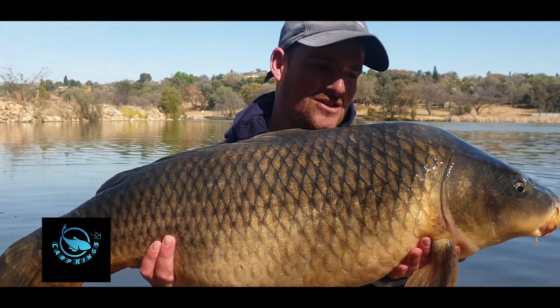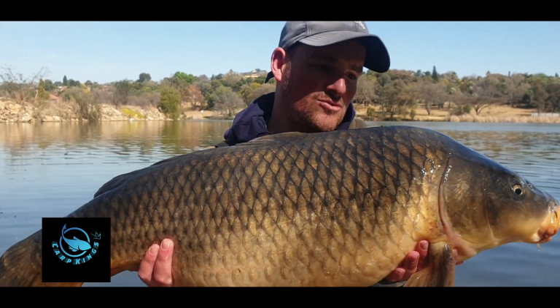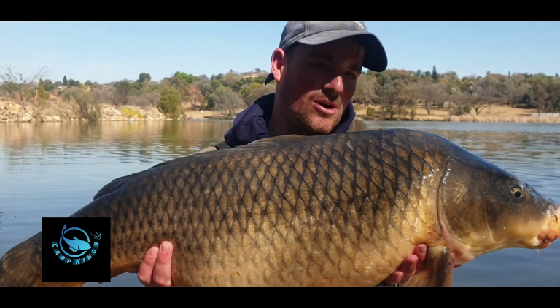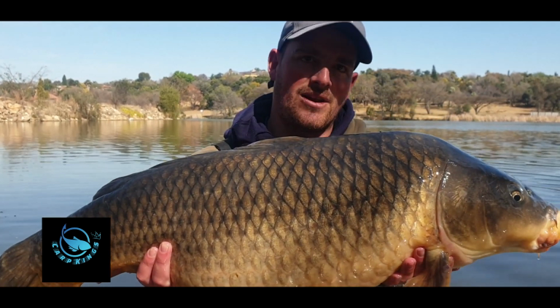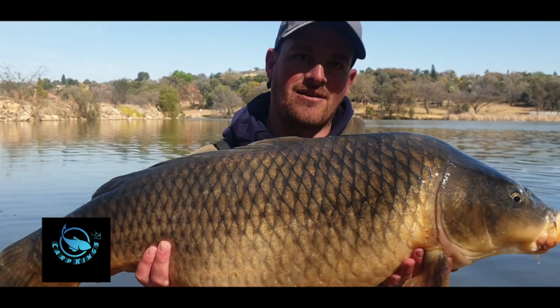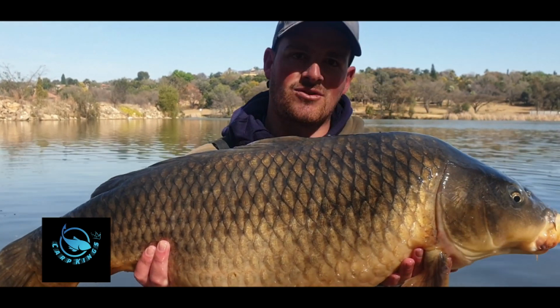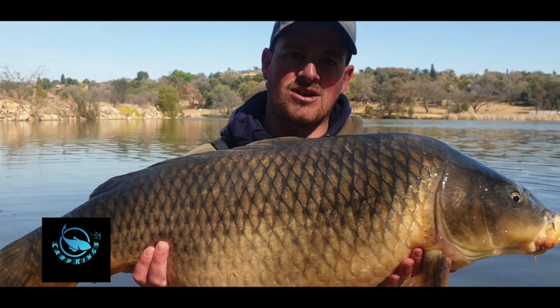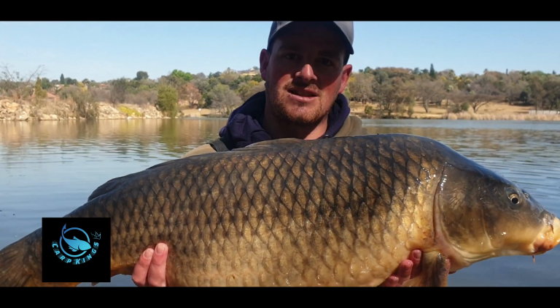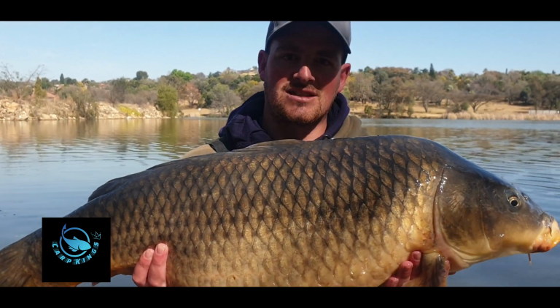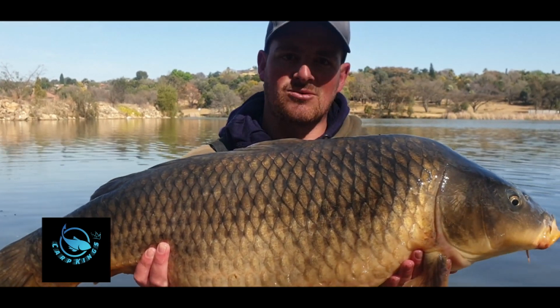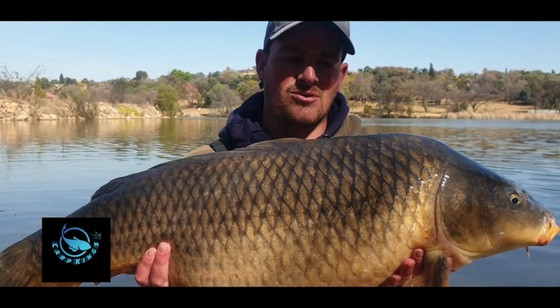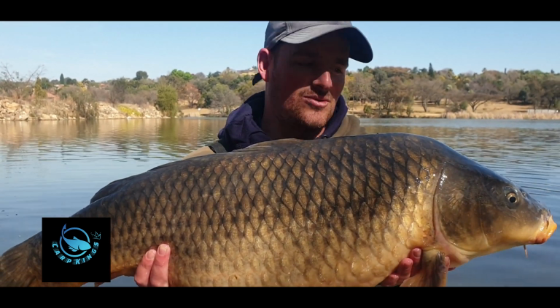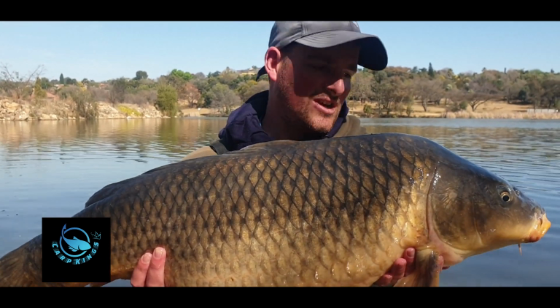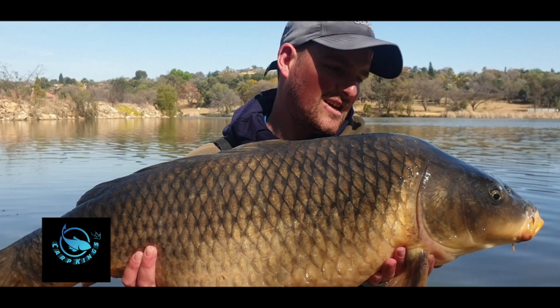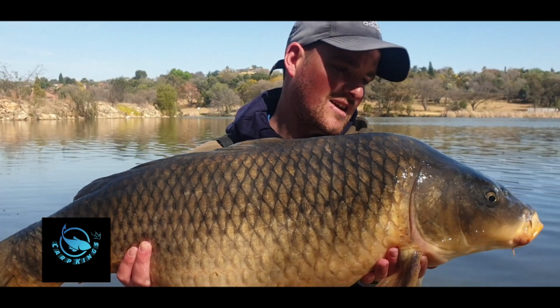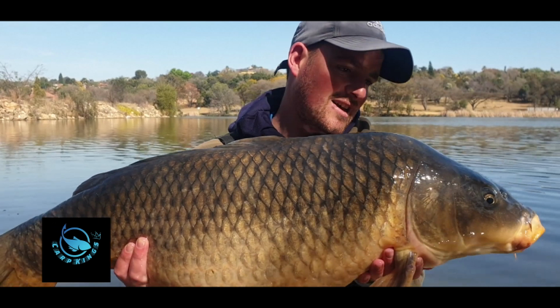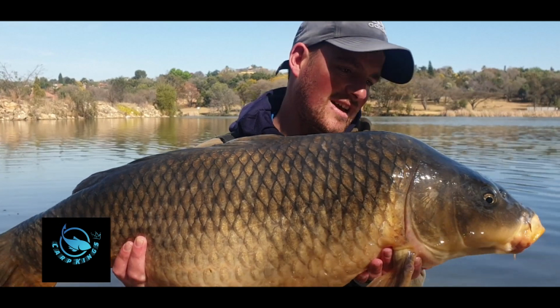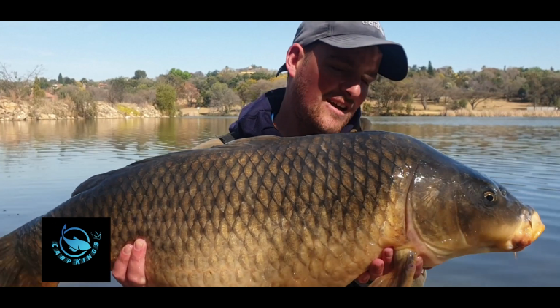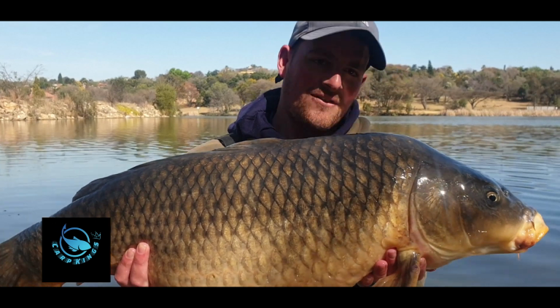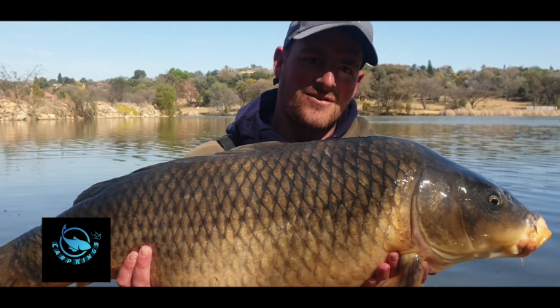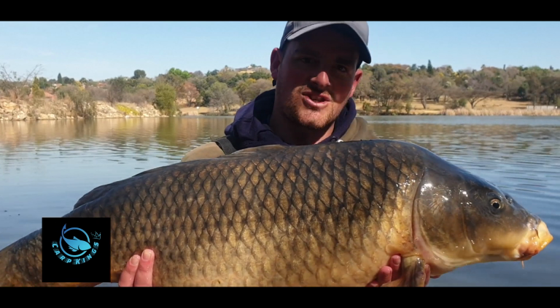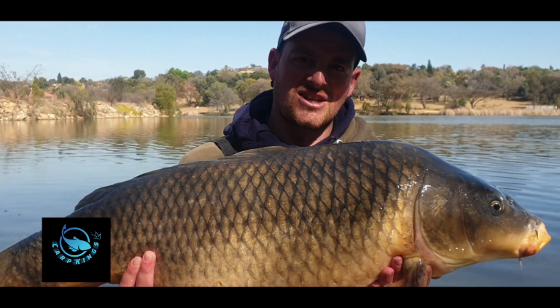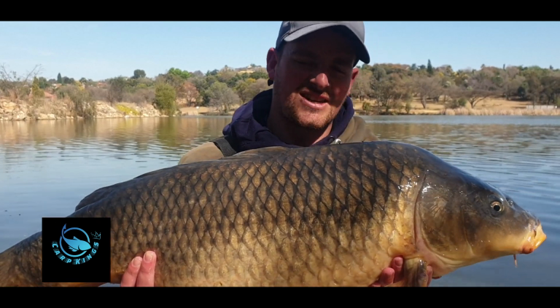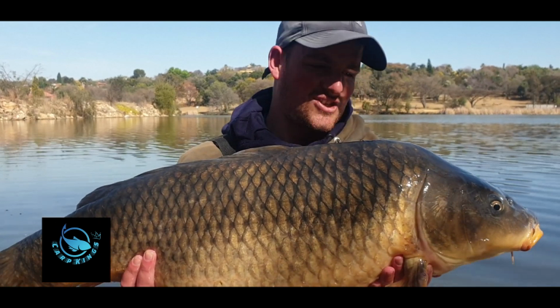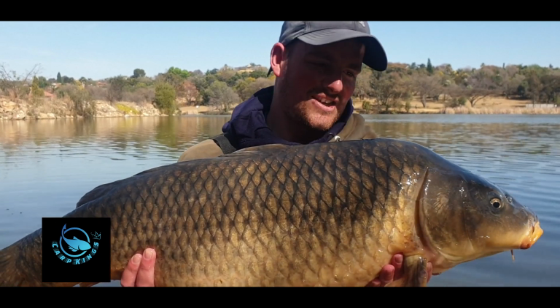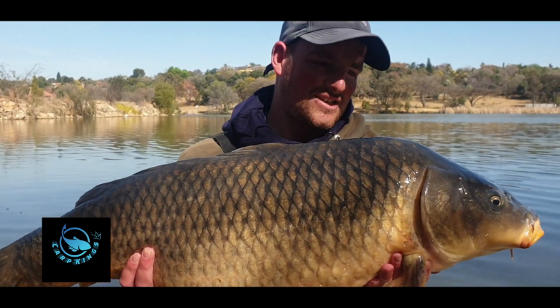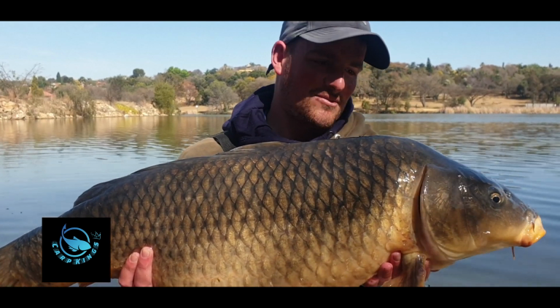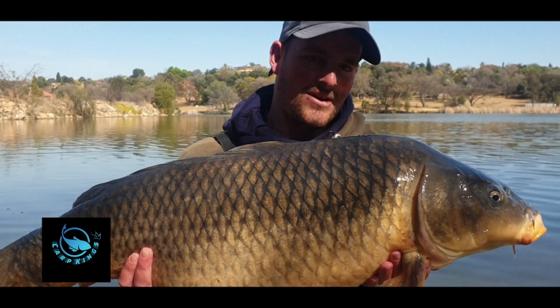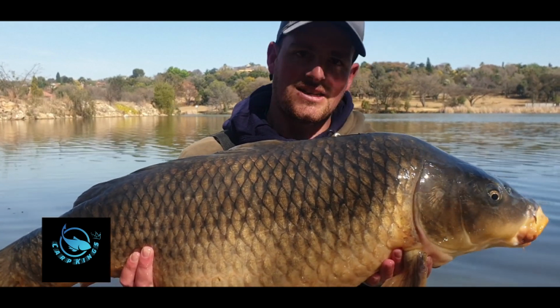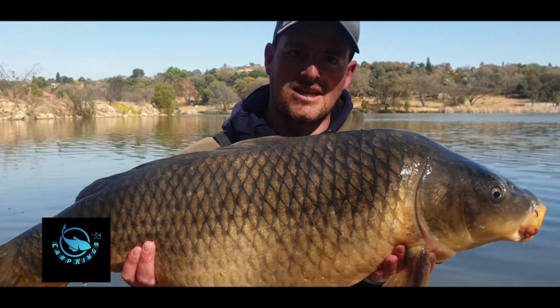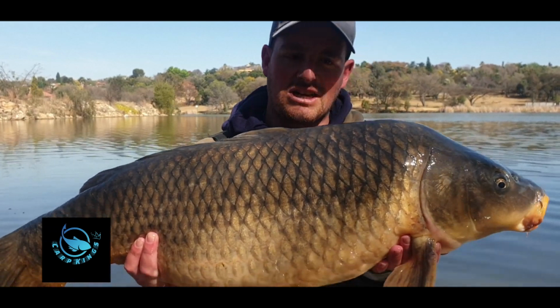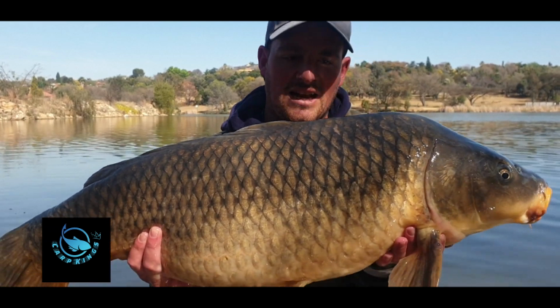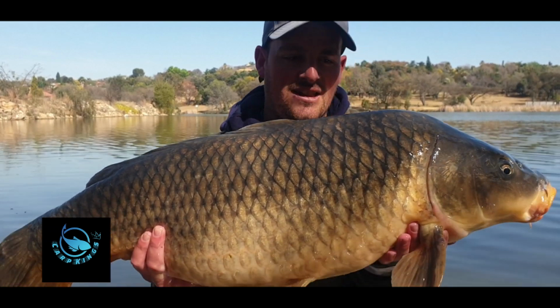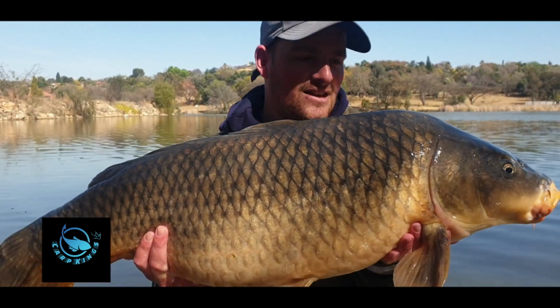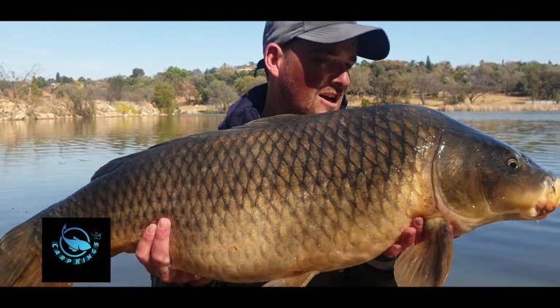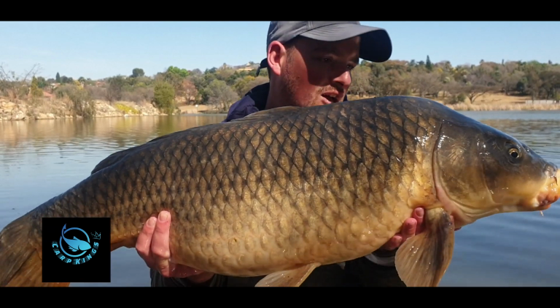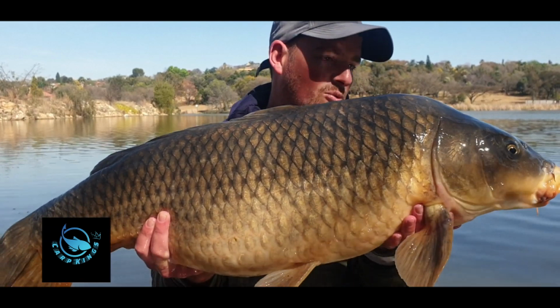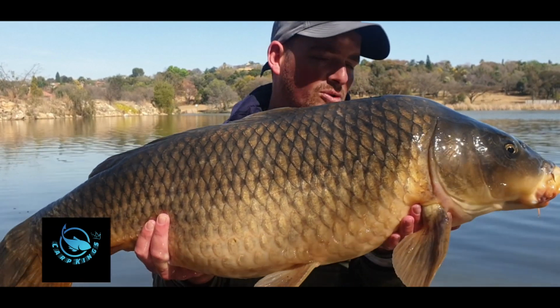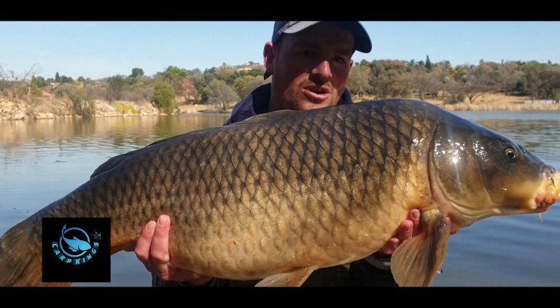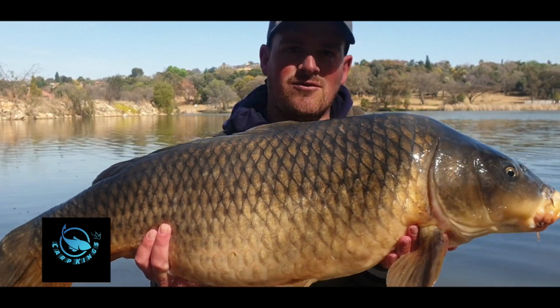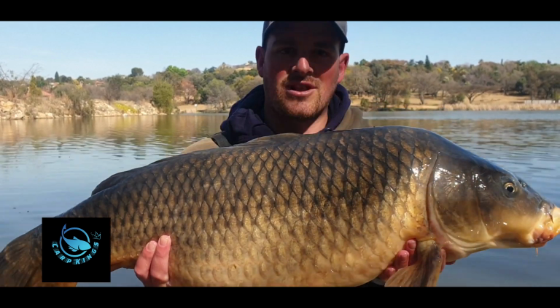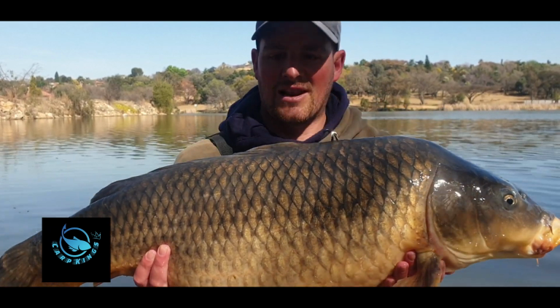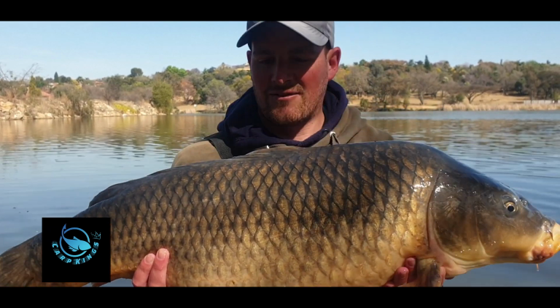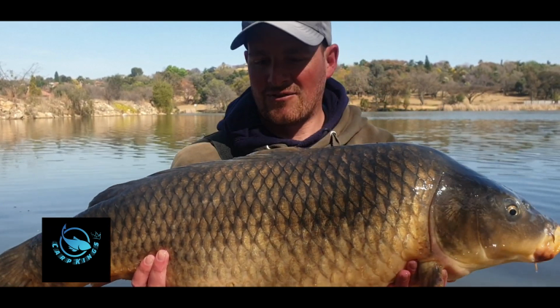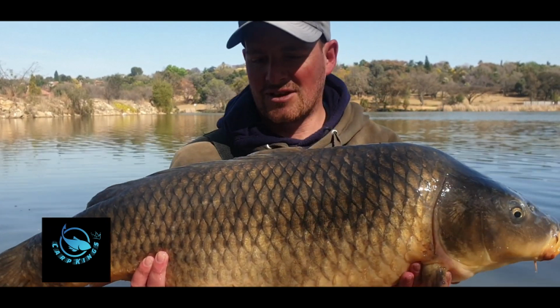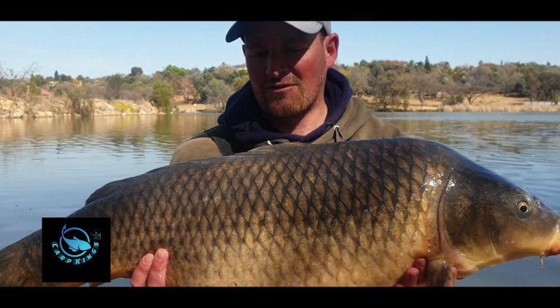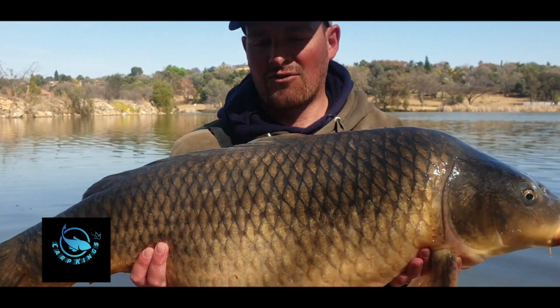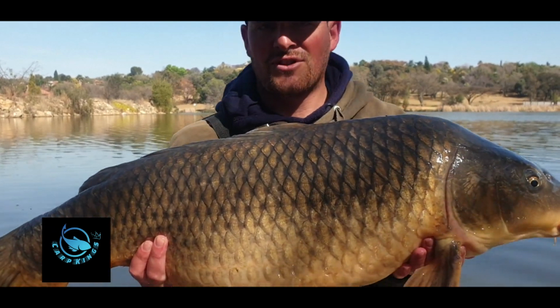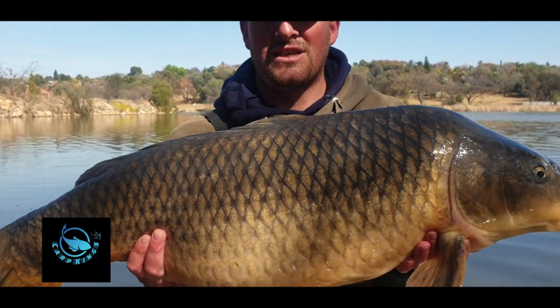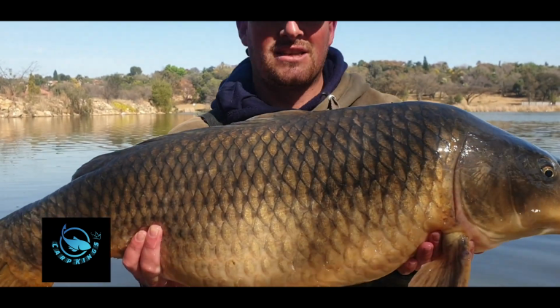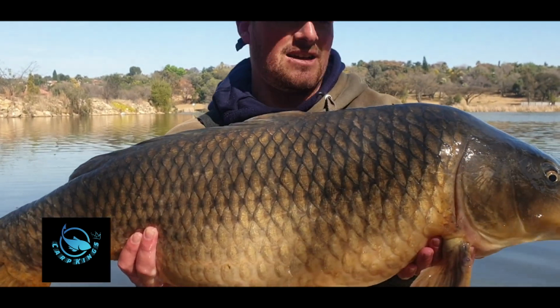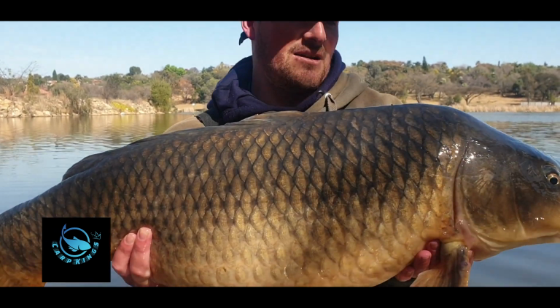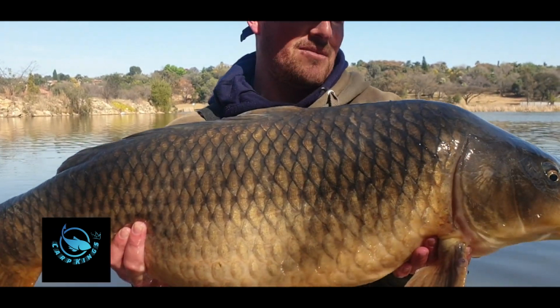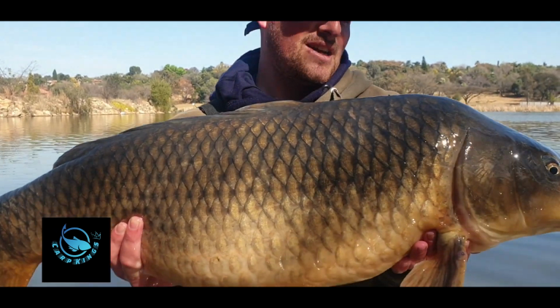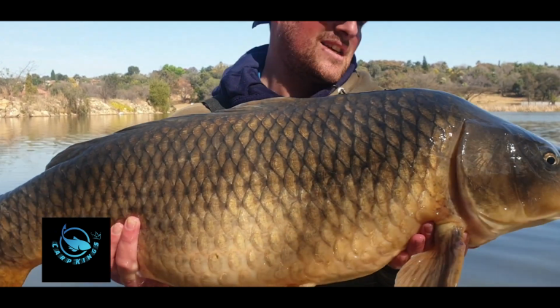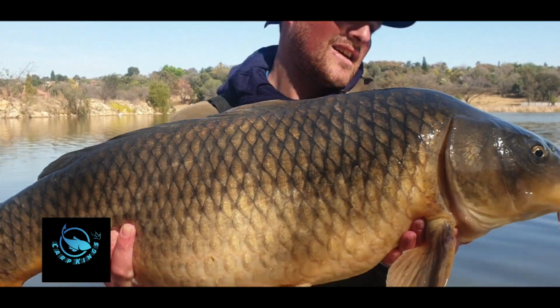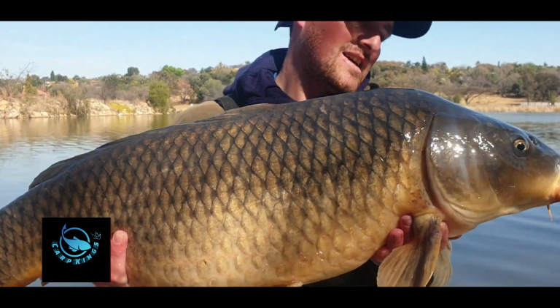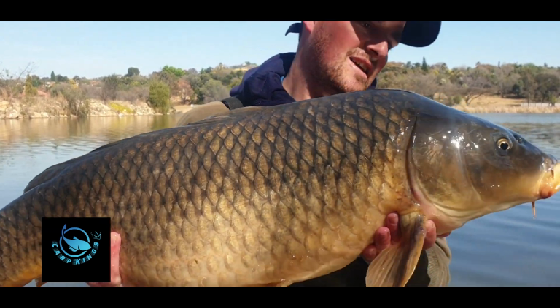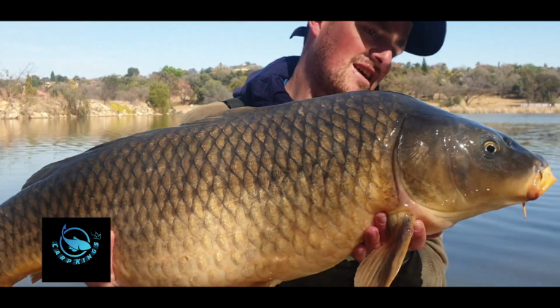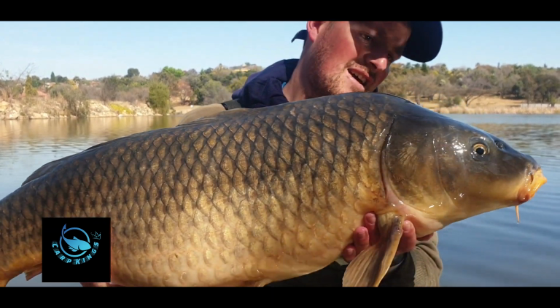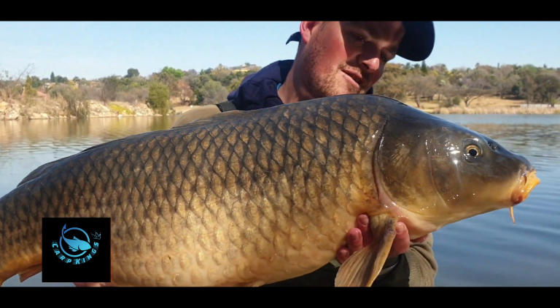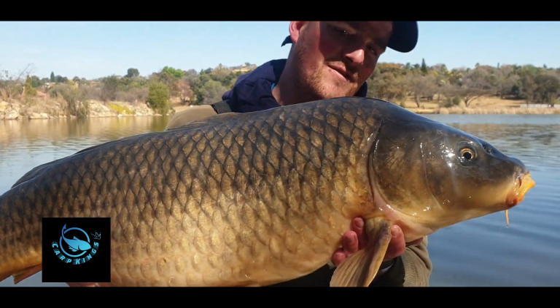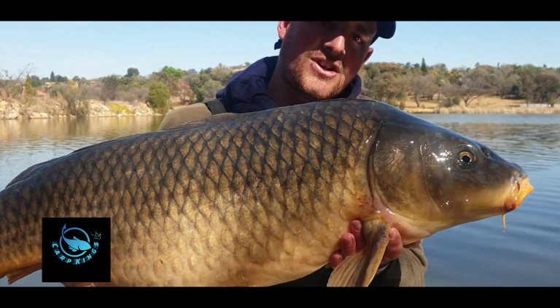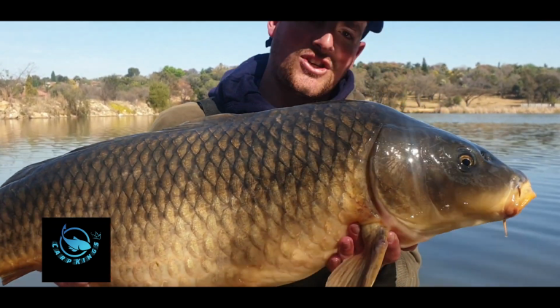This is what we do. Fishing is just amazing and we do it for the love of it and for these amazing fish.